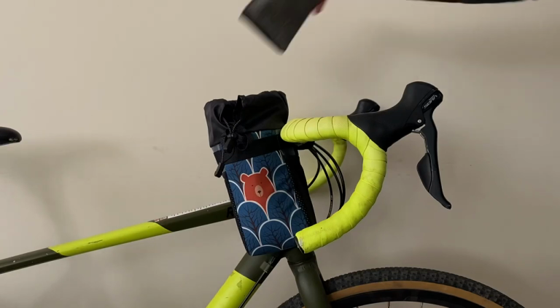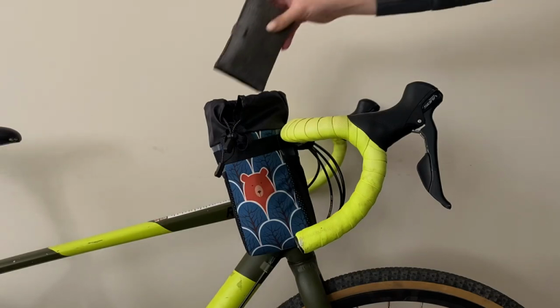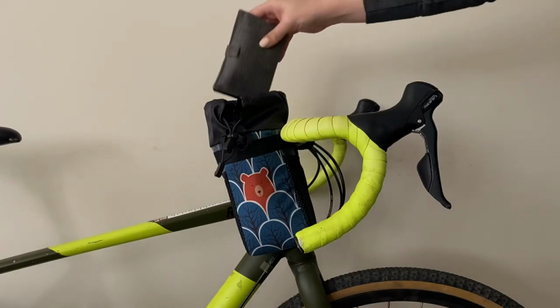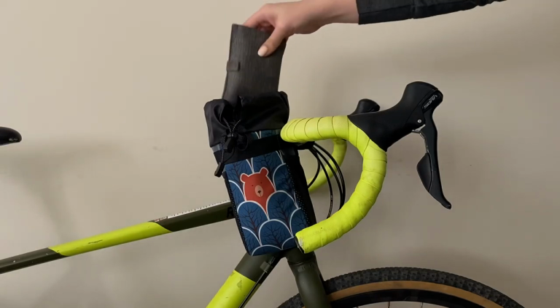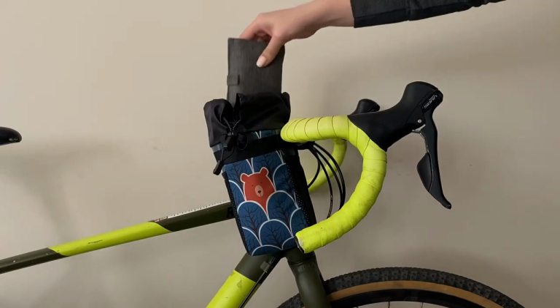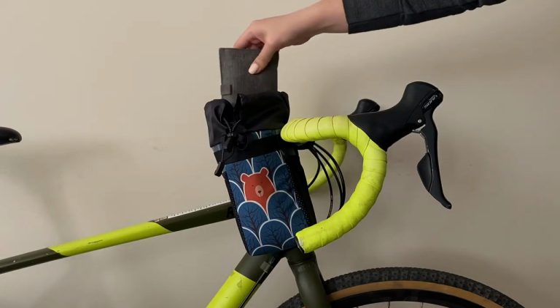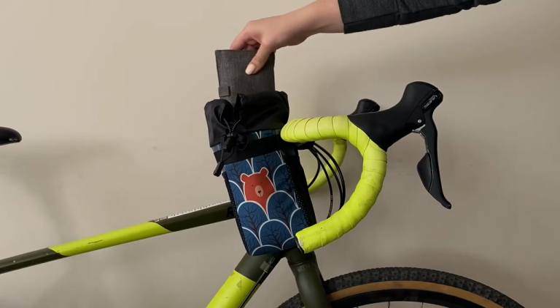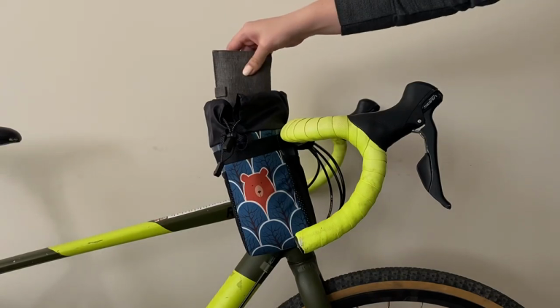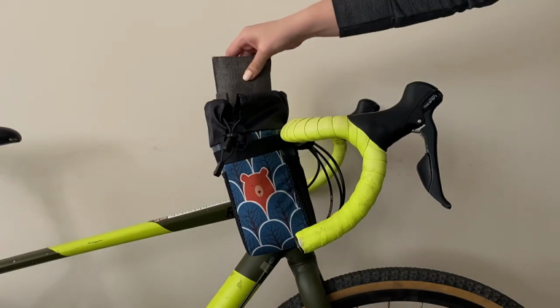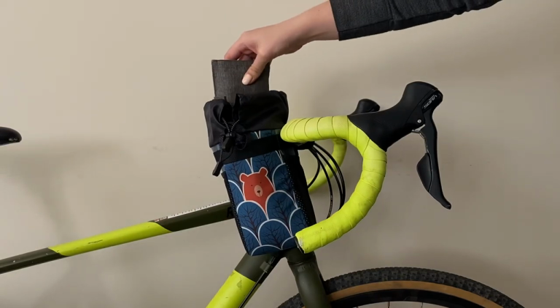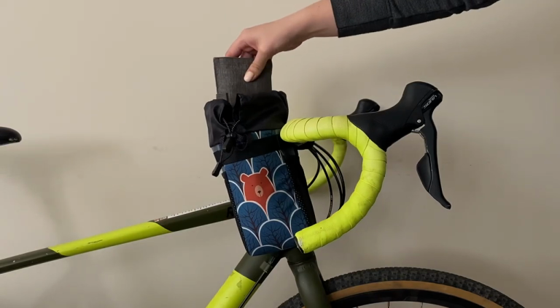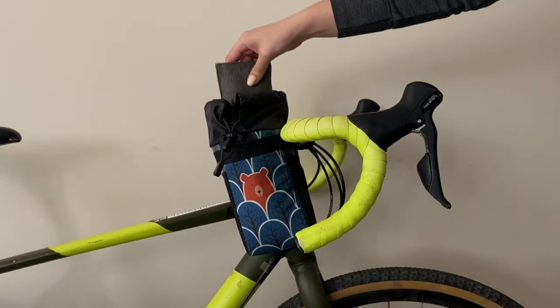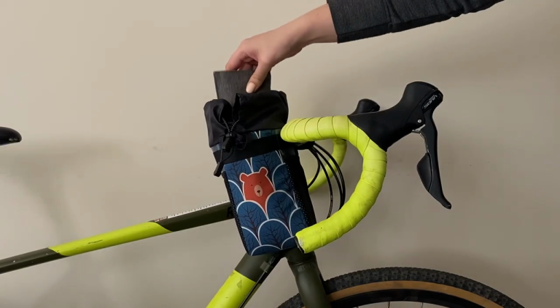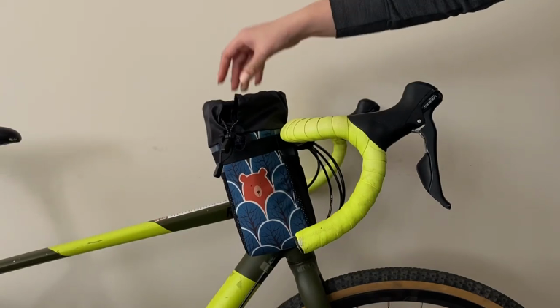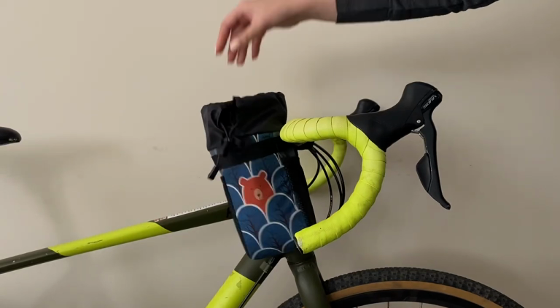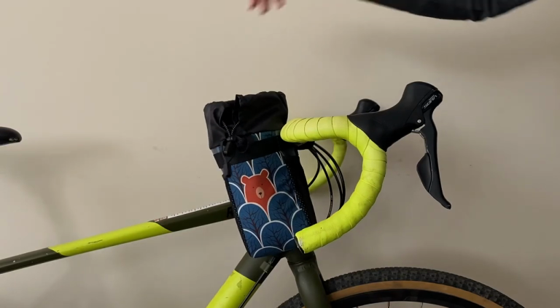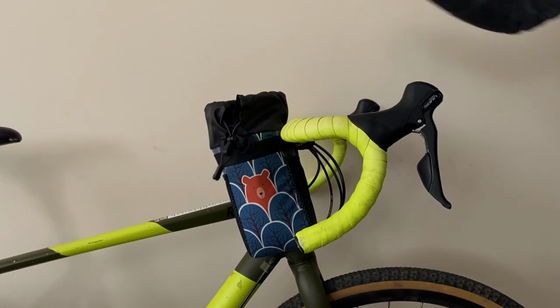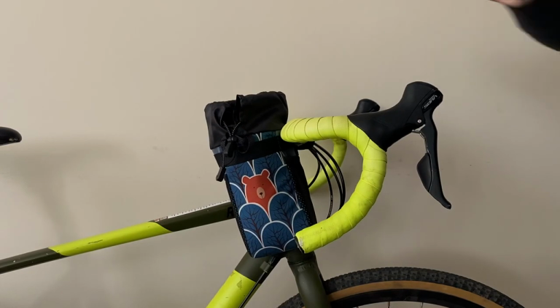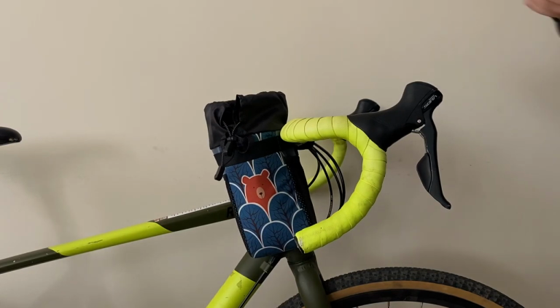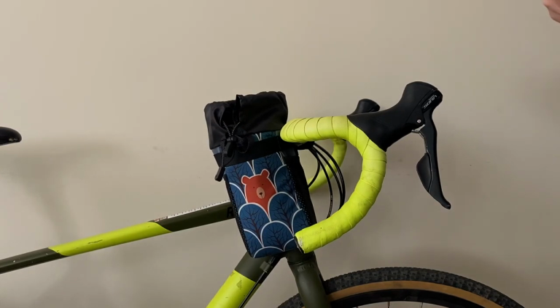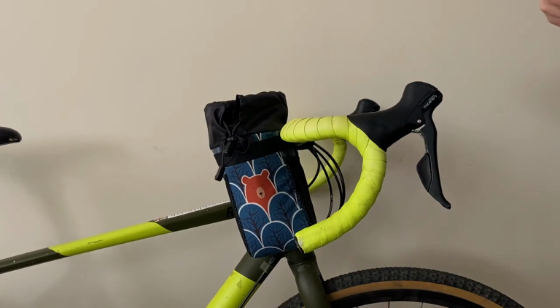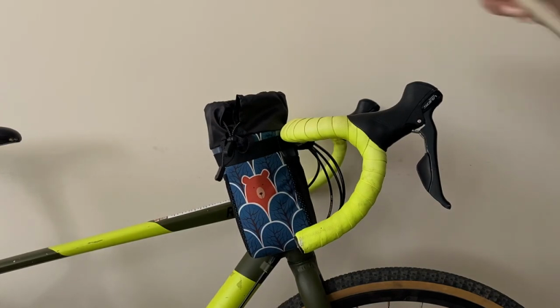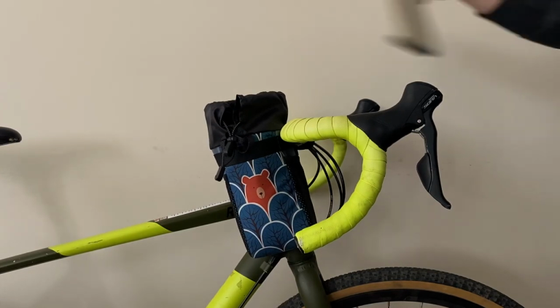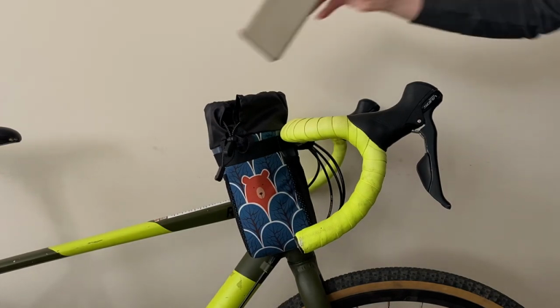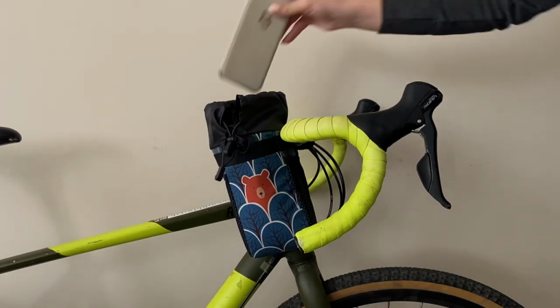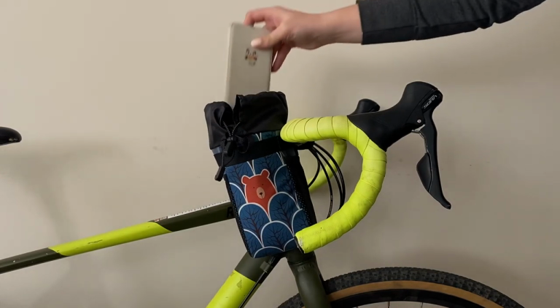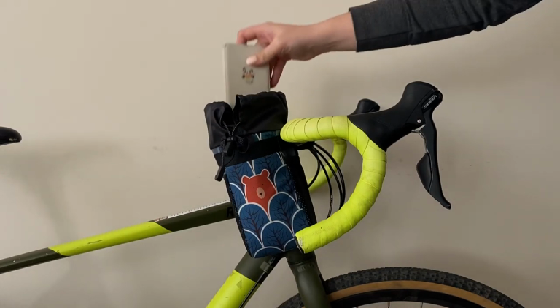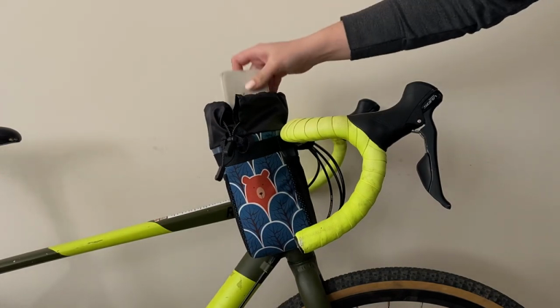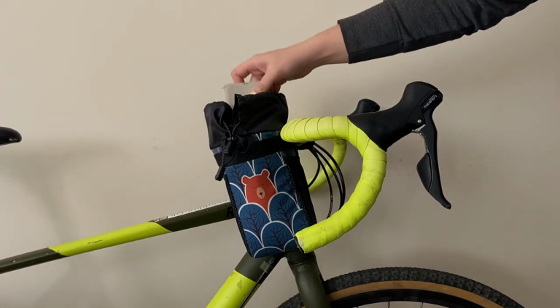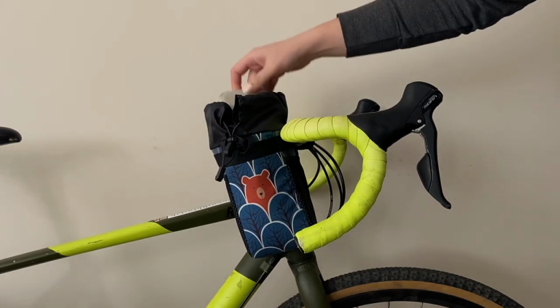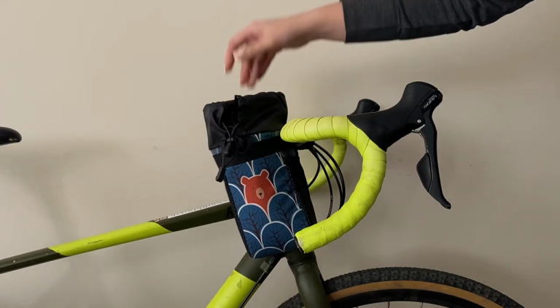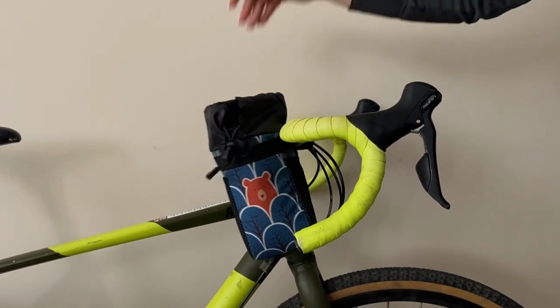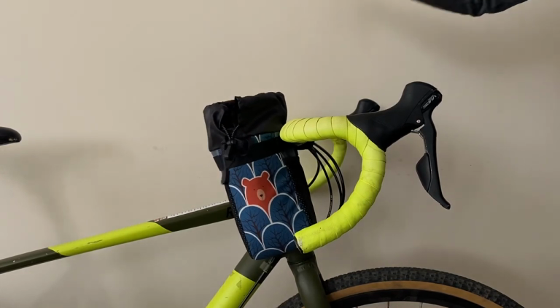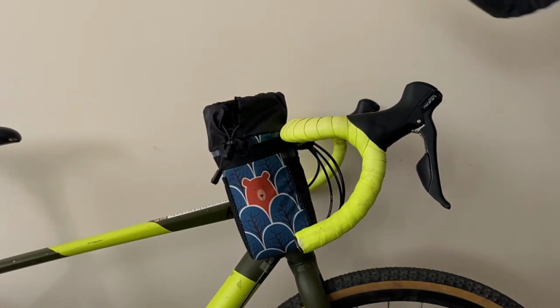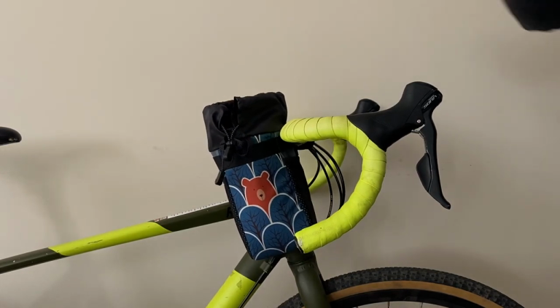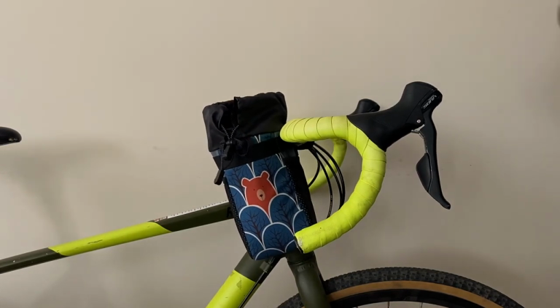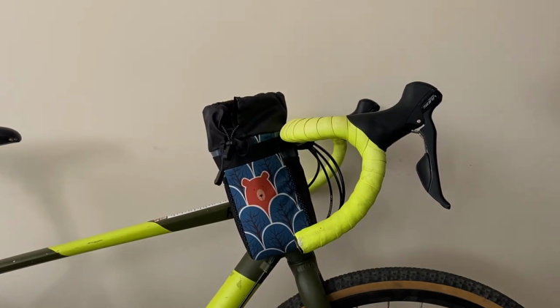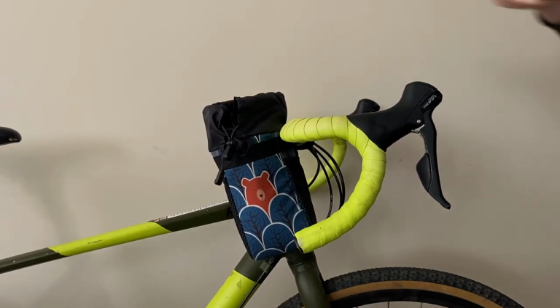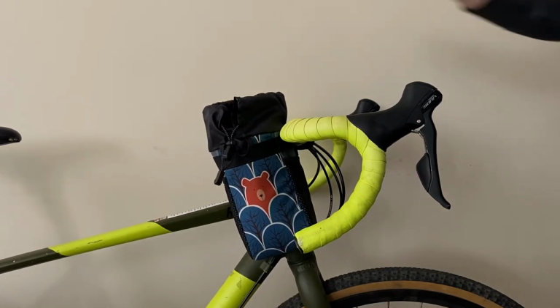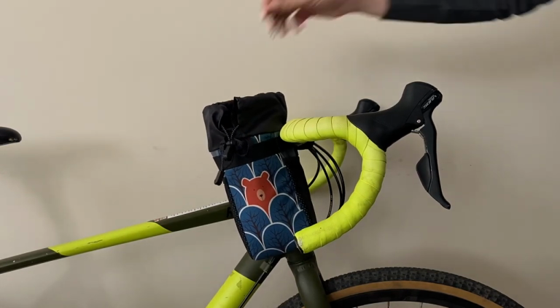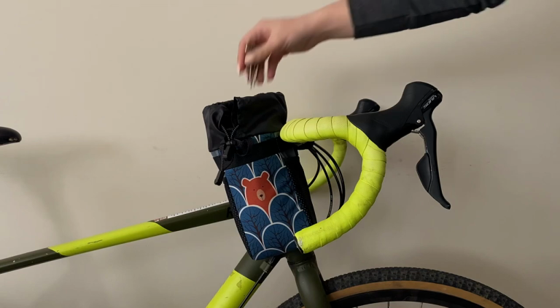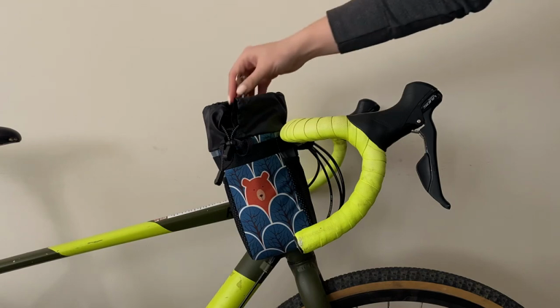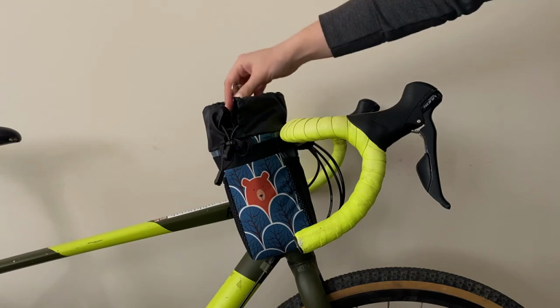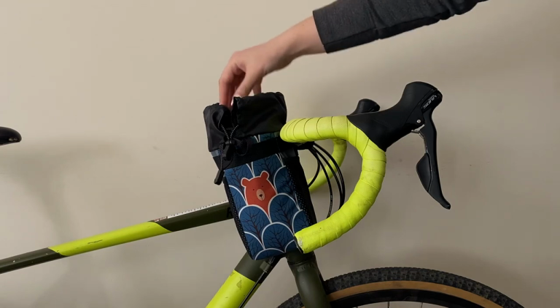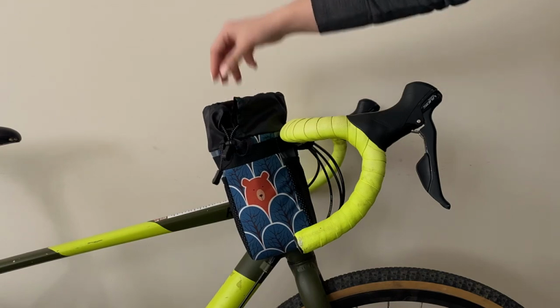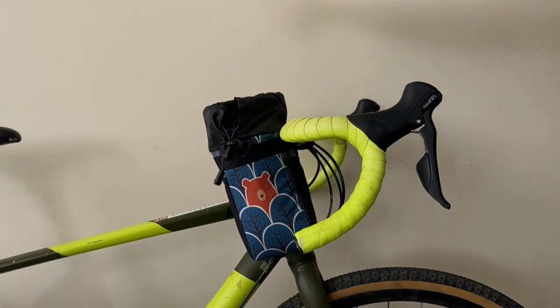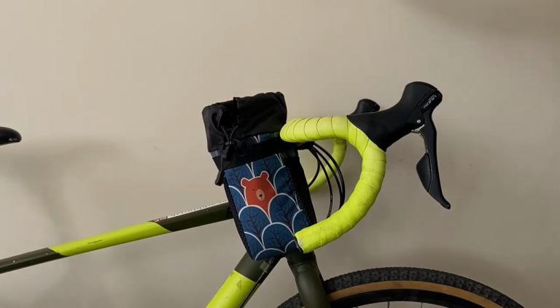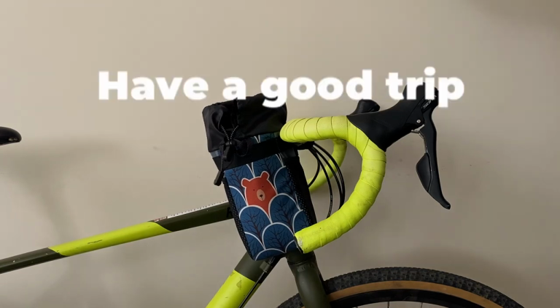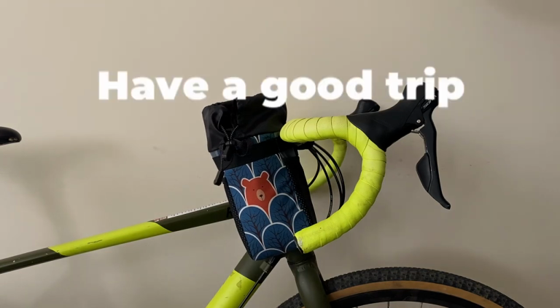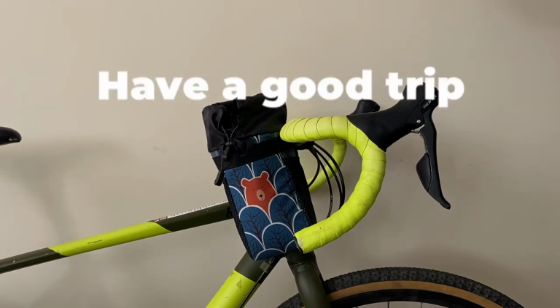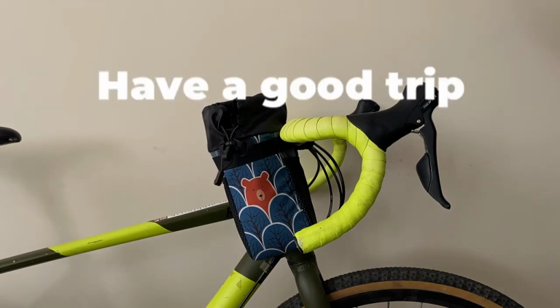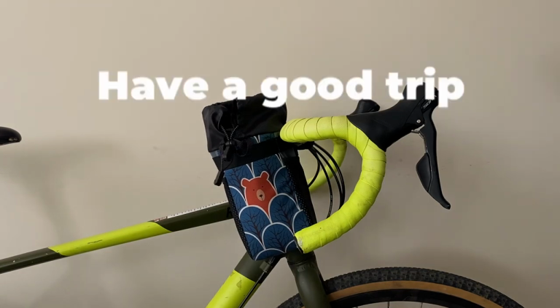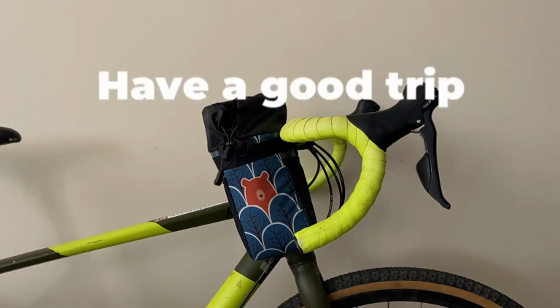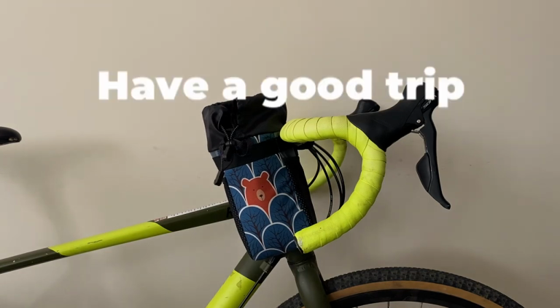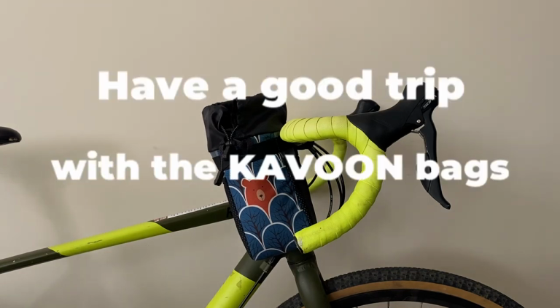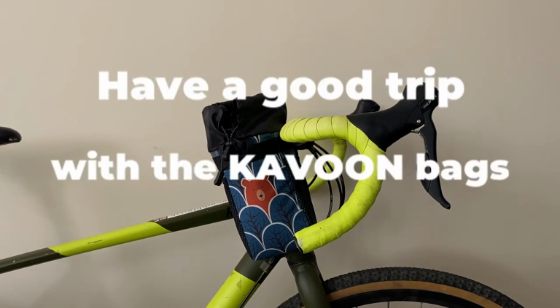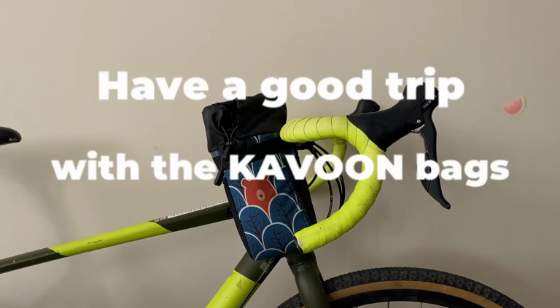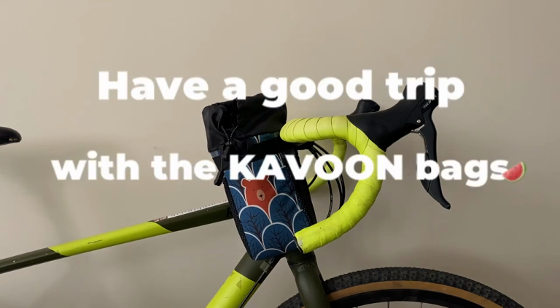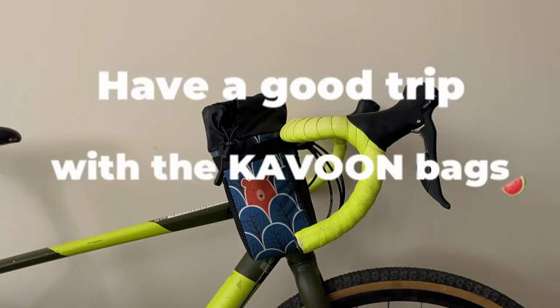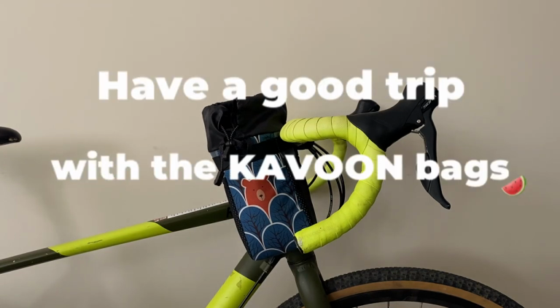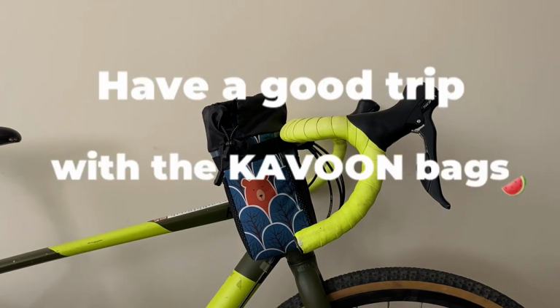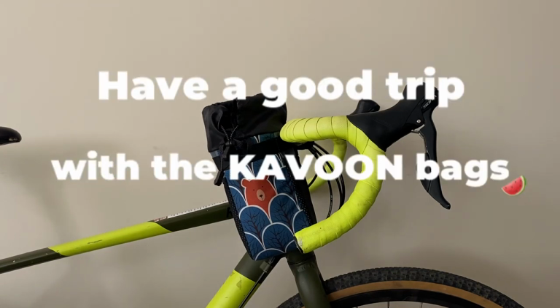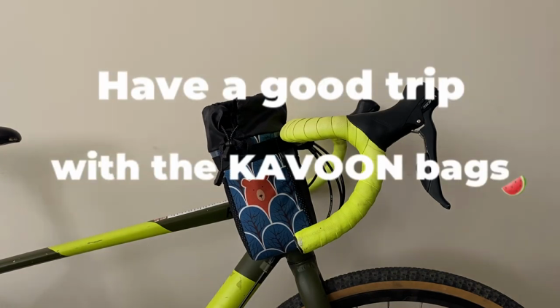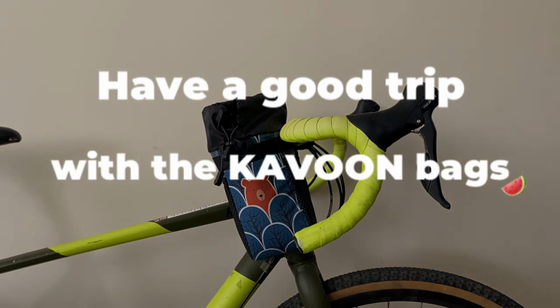It can hold any little thing like a wallet, a phone or keys. Have a good trip with the carabiner bags!